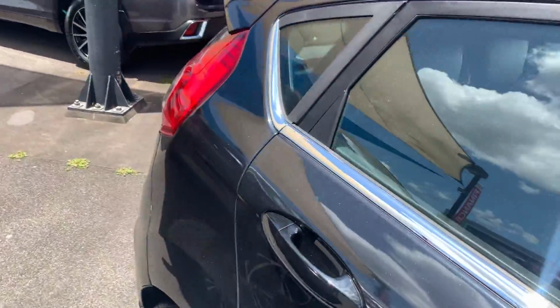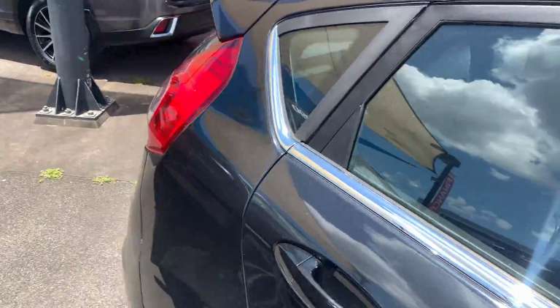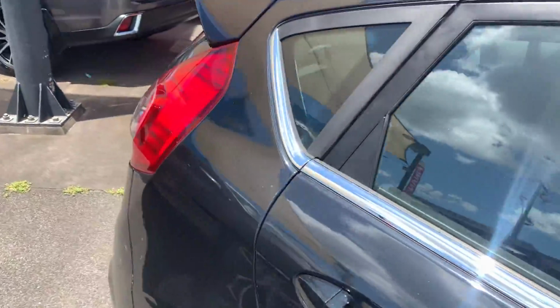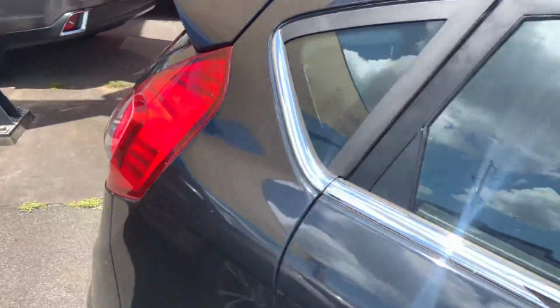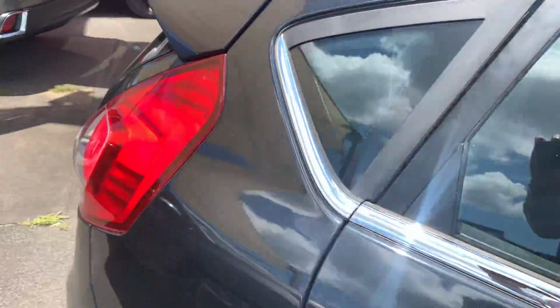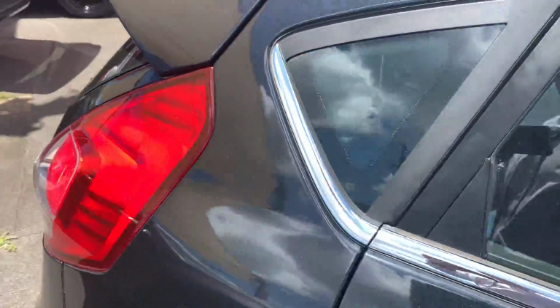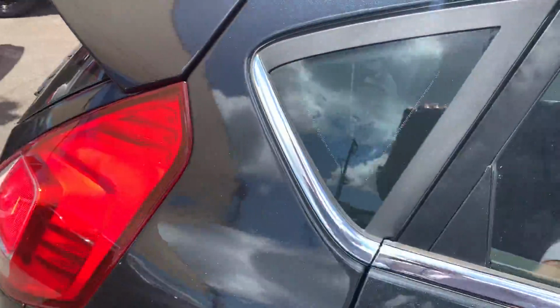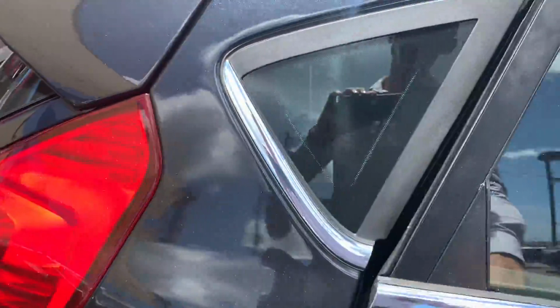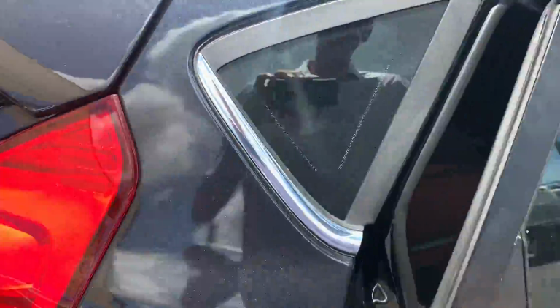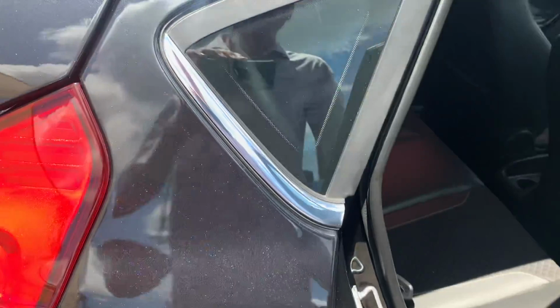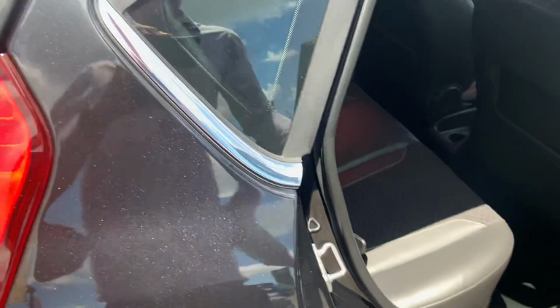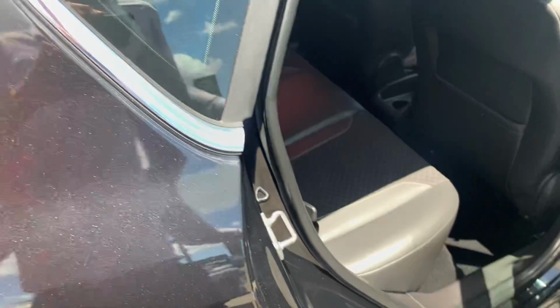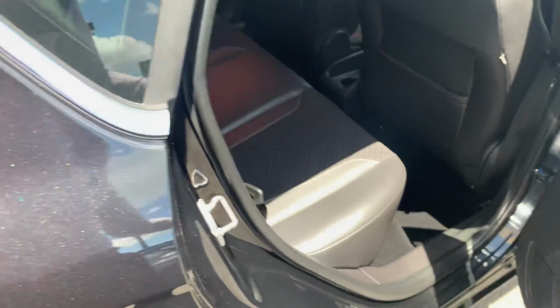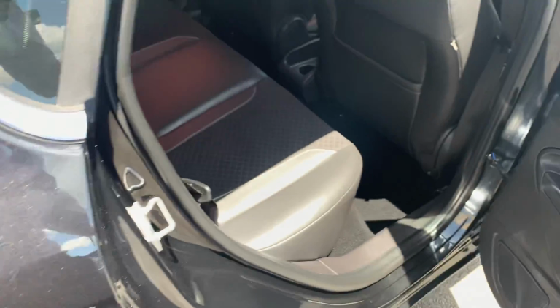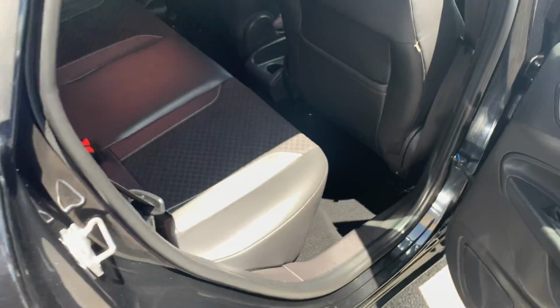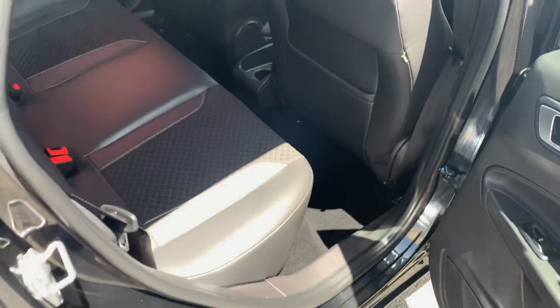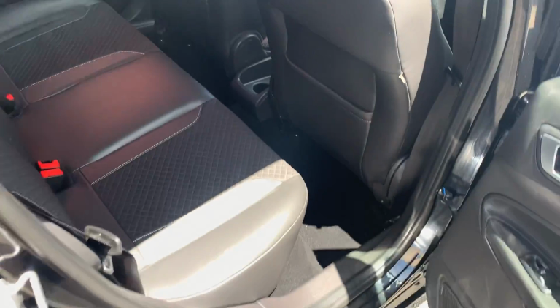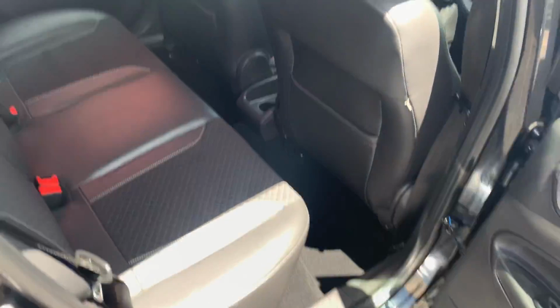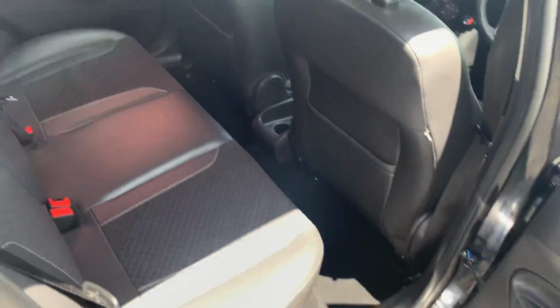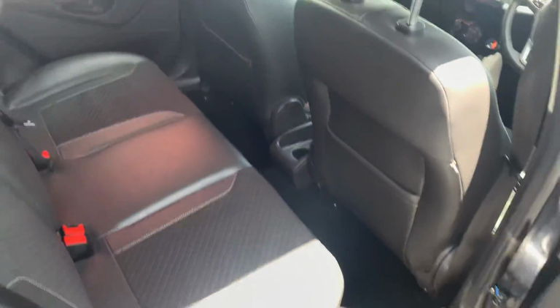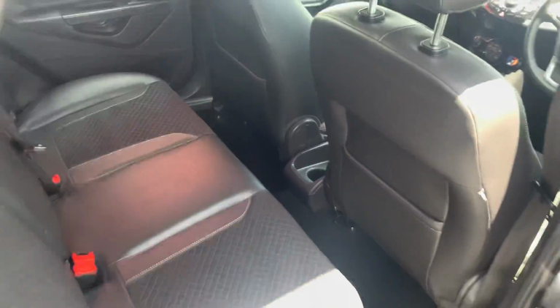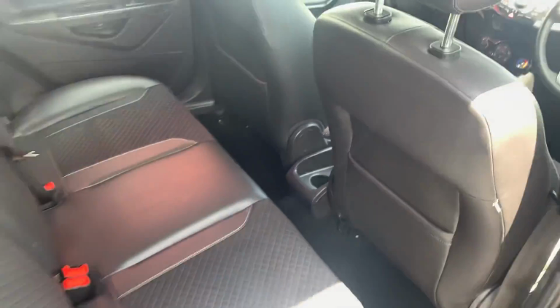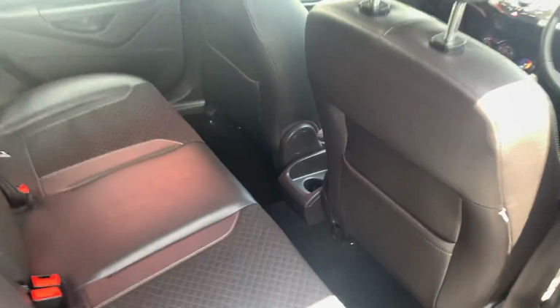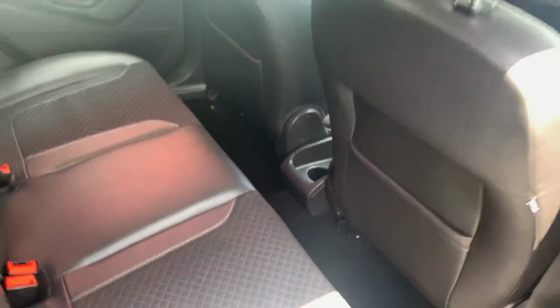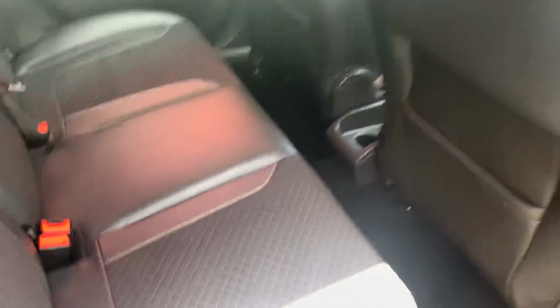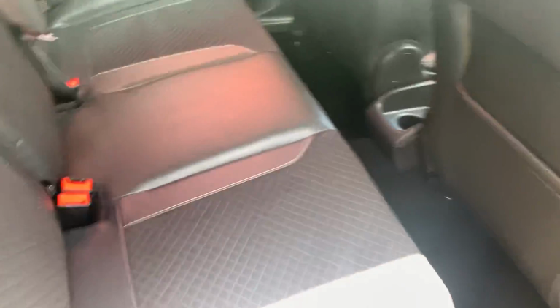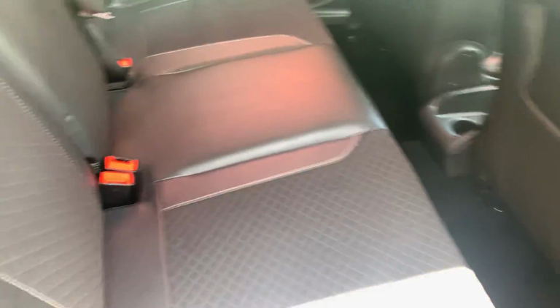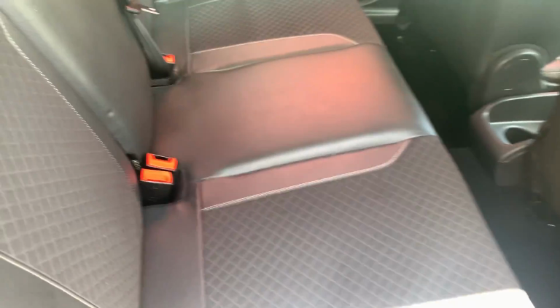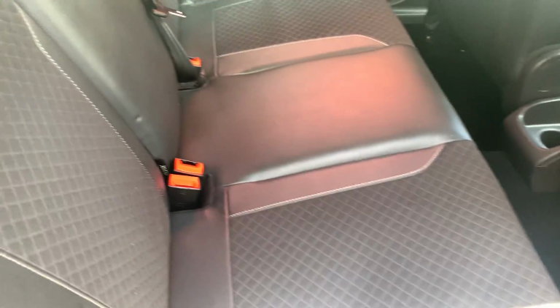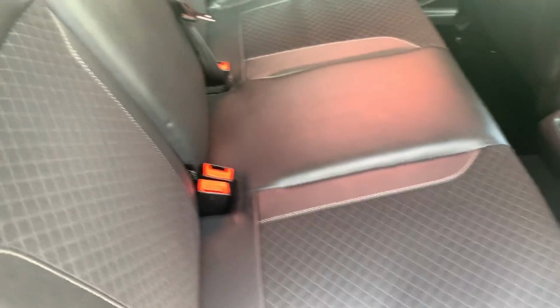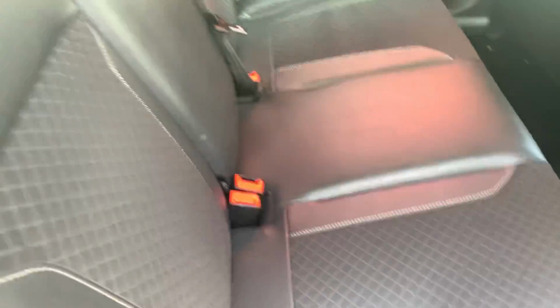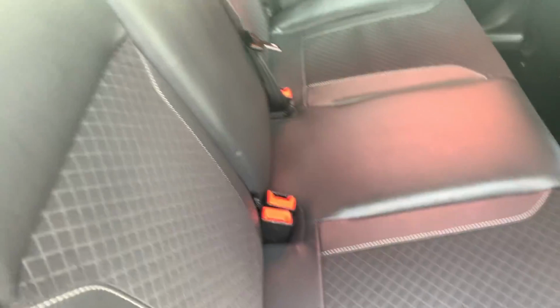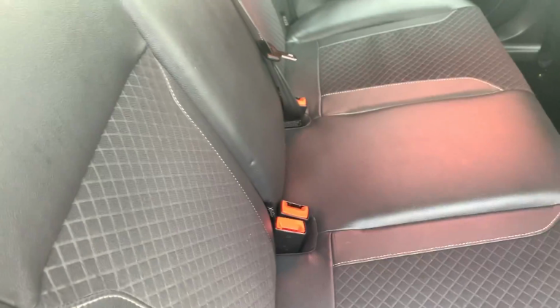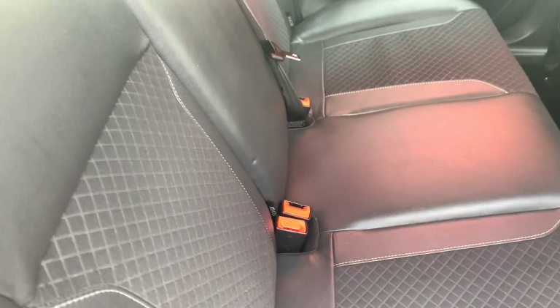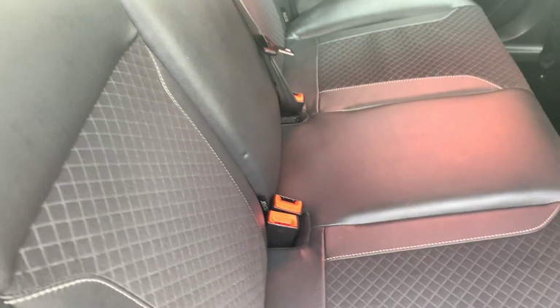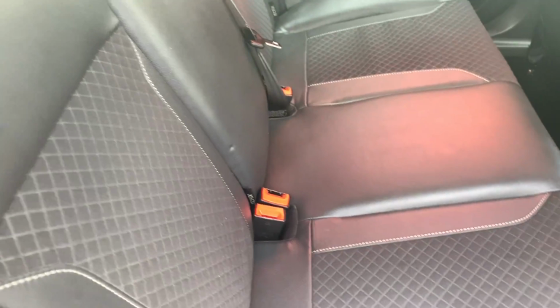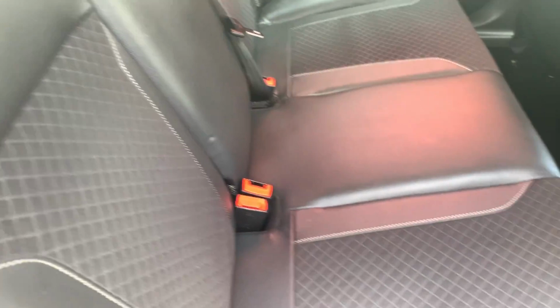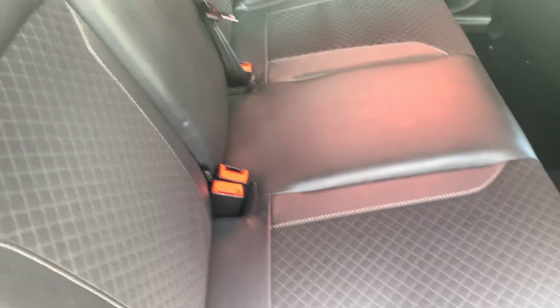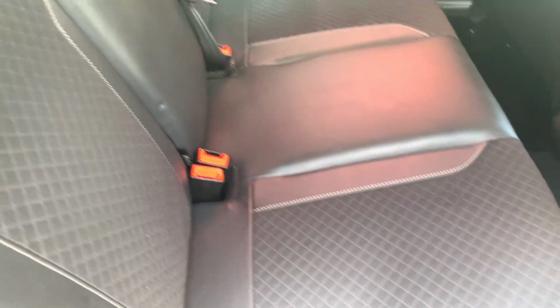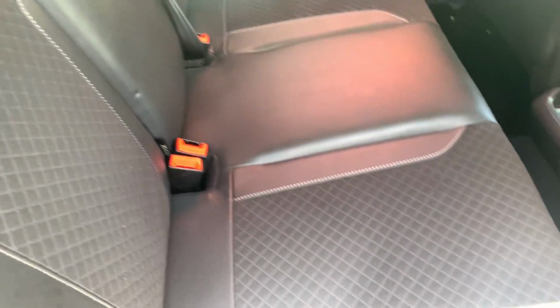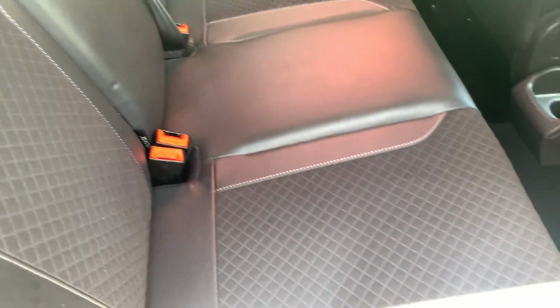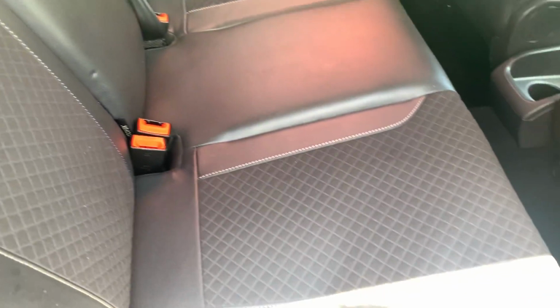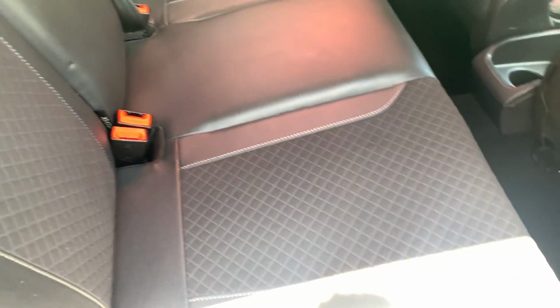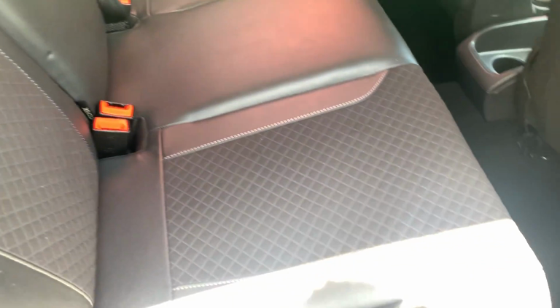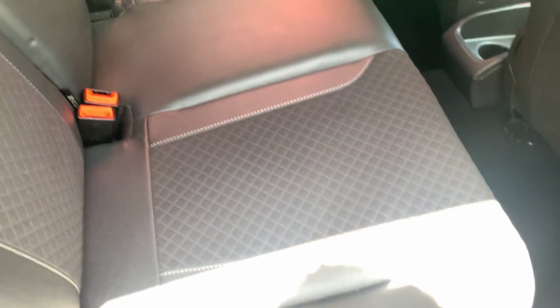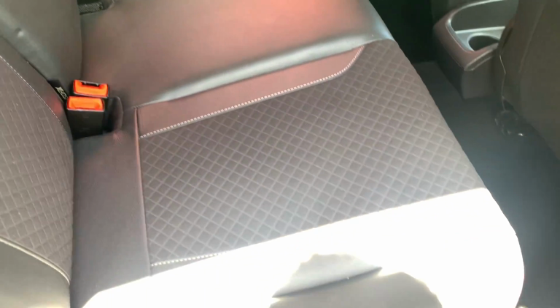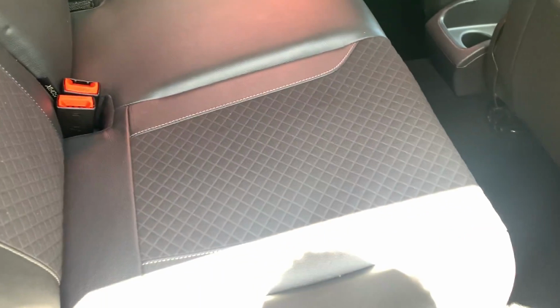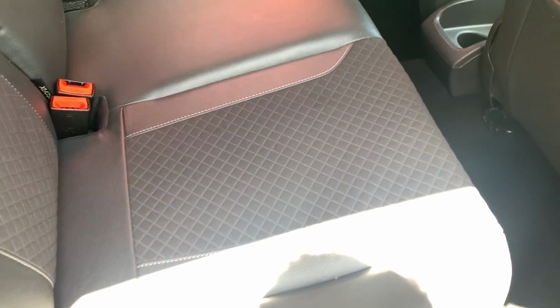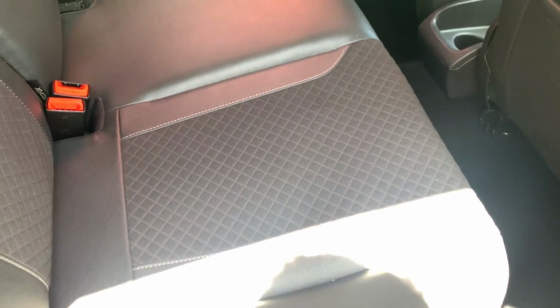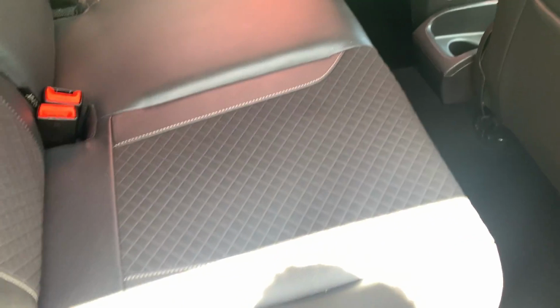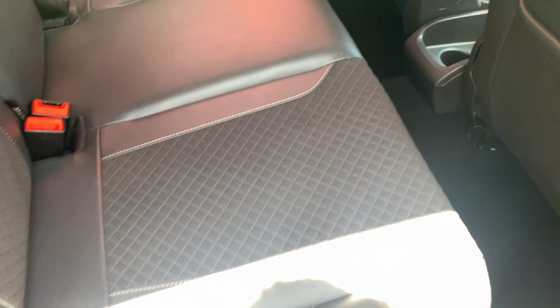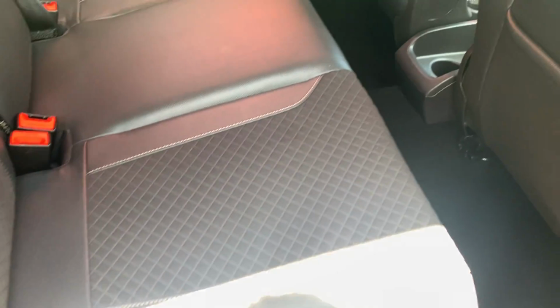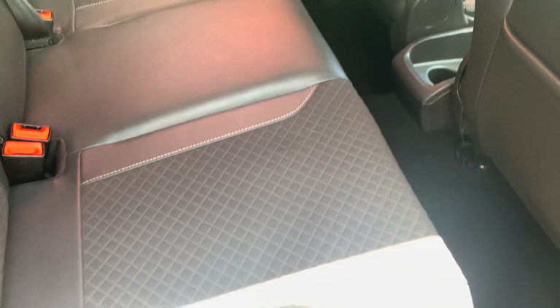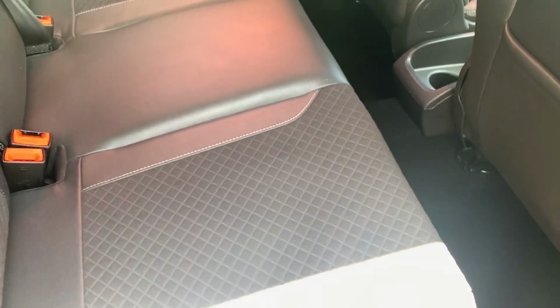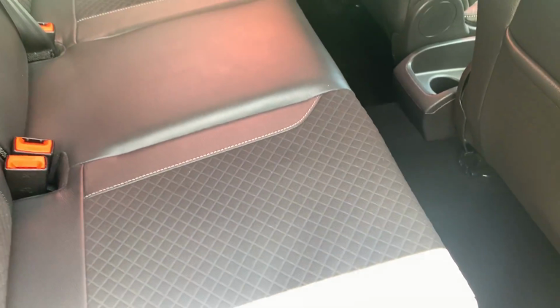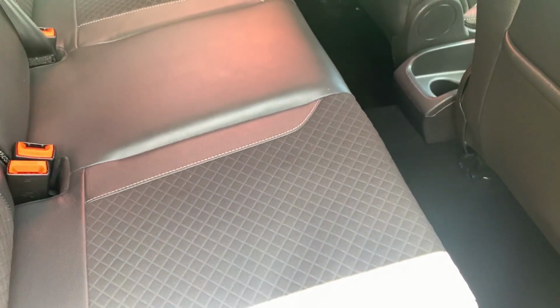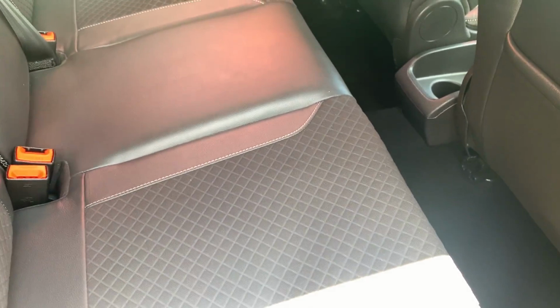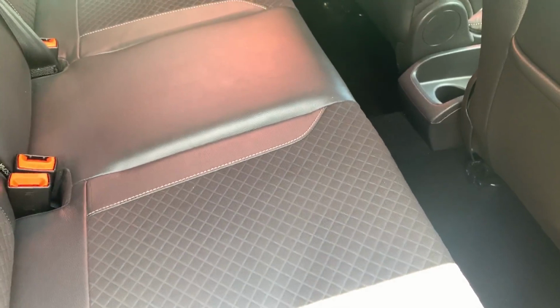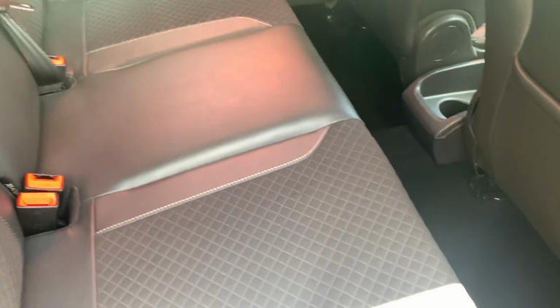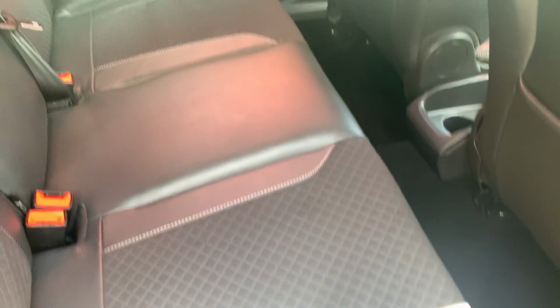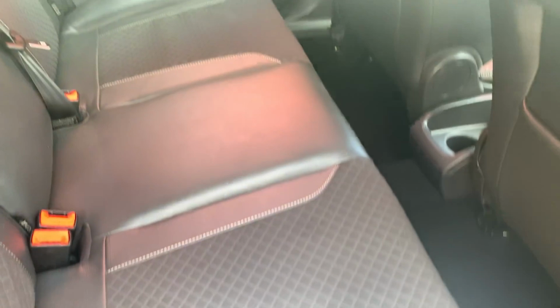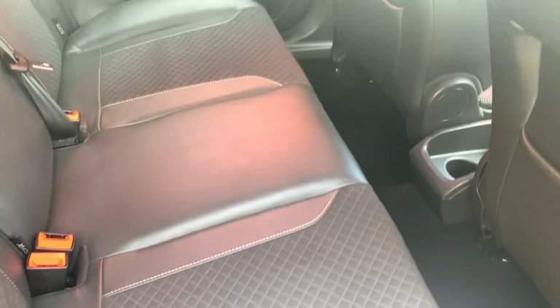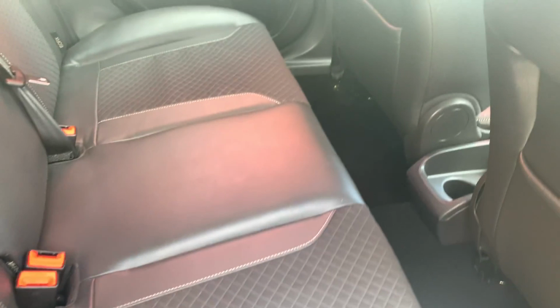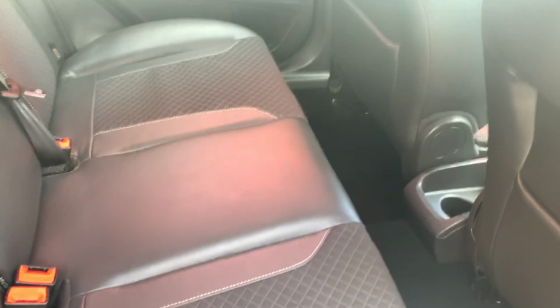Show you the back. Being your S model, you do have your canvas leather combo seats. It's really nice through the back here.